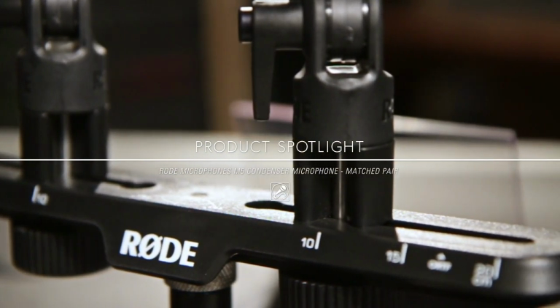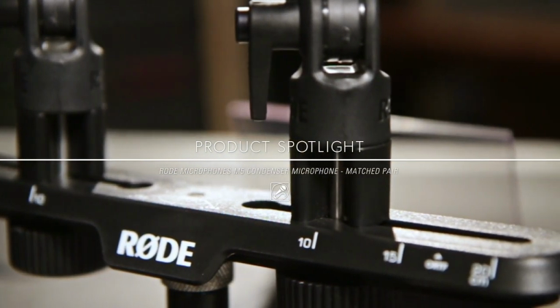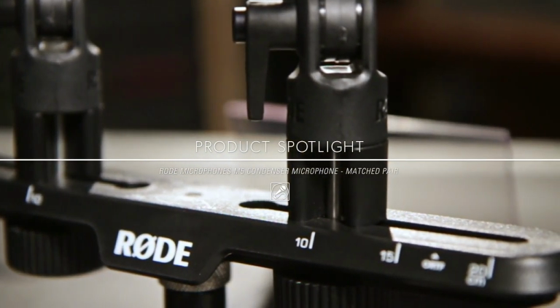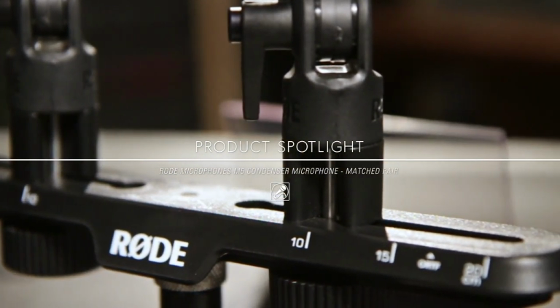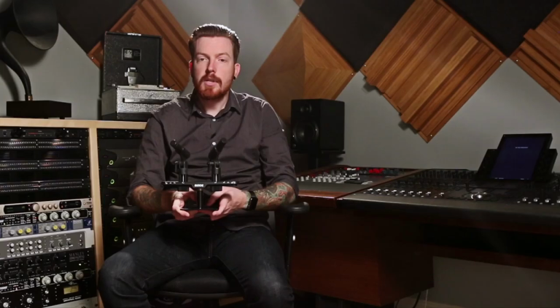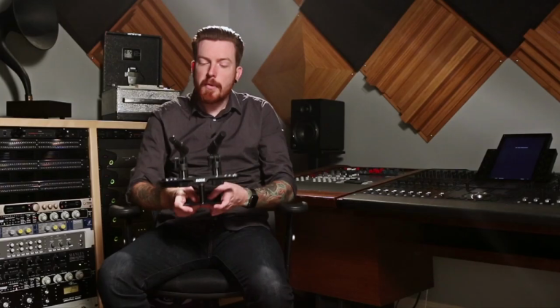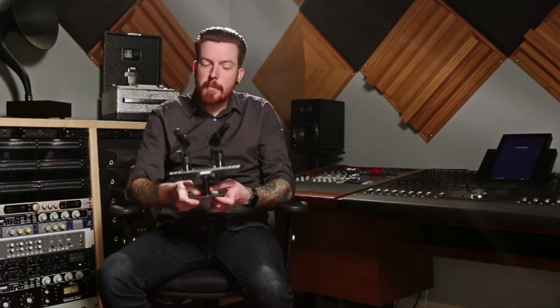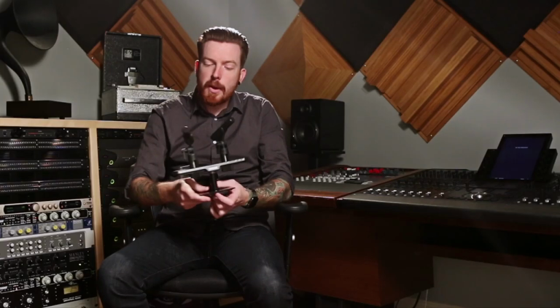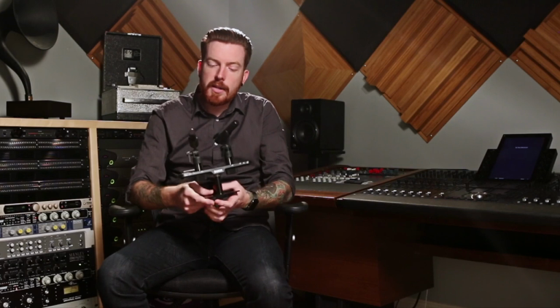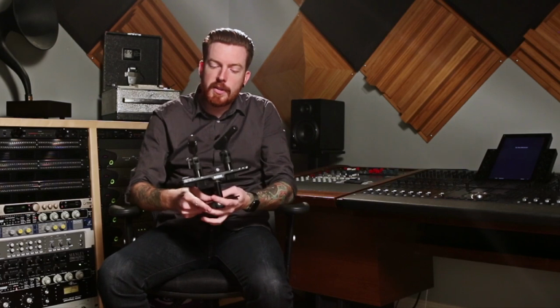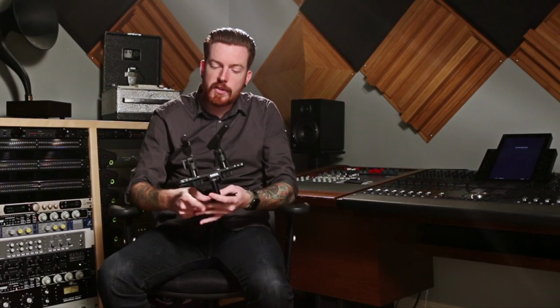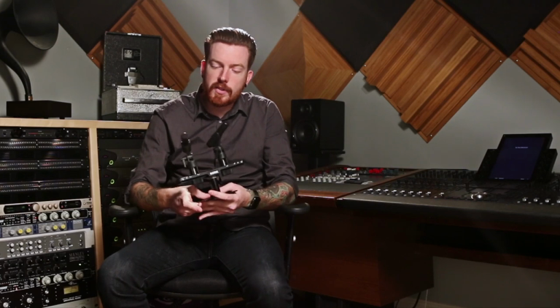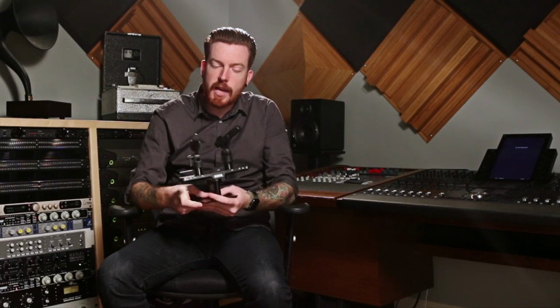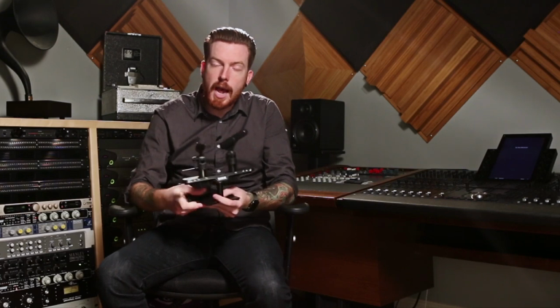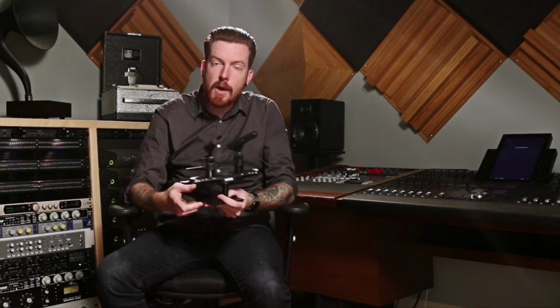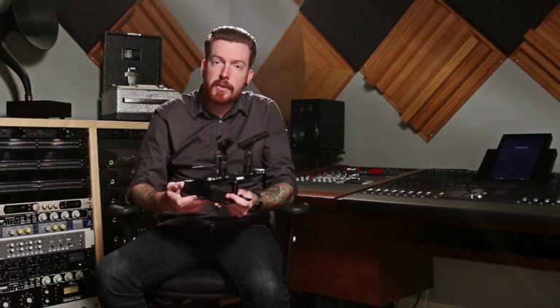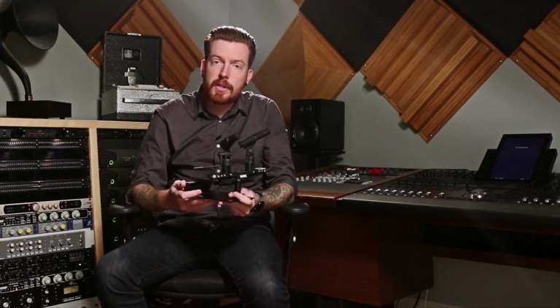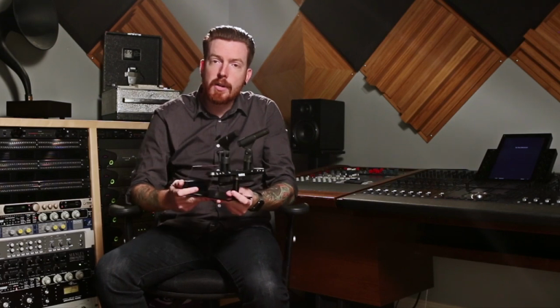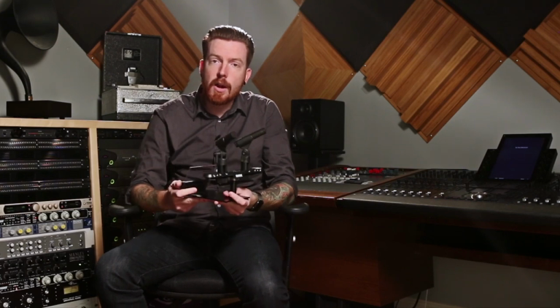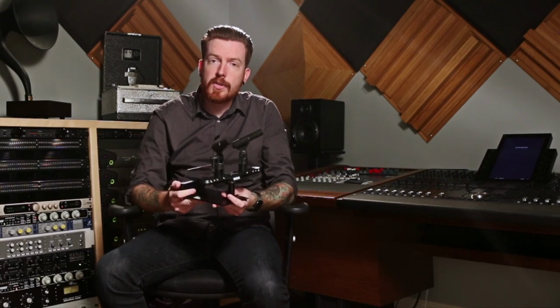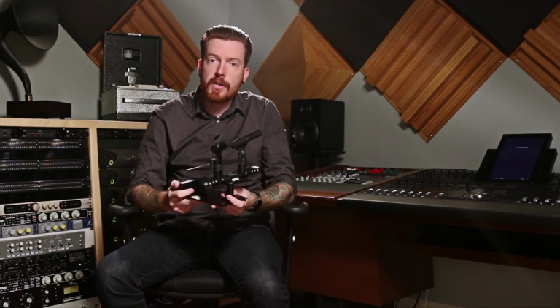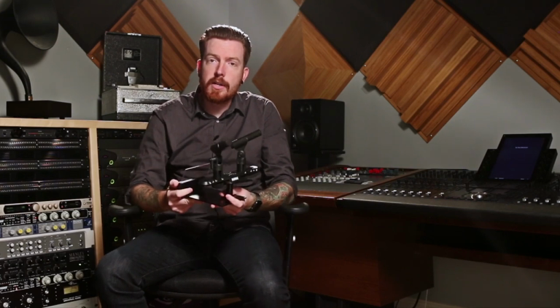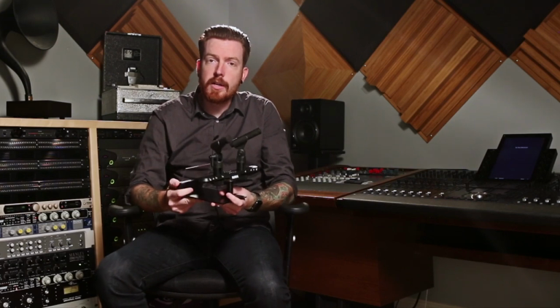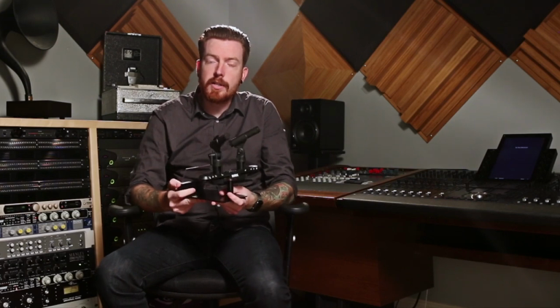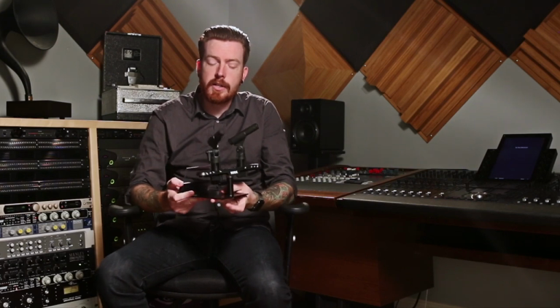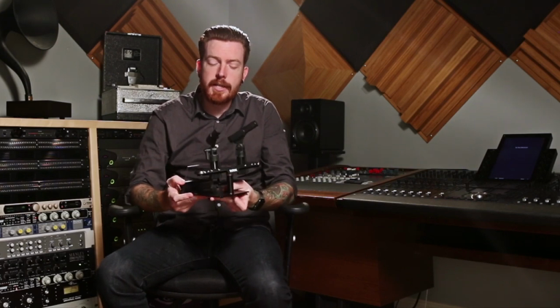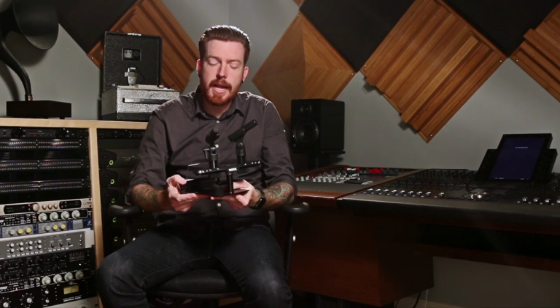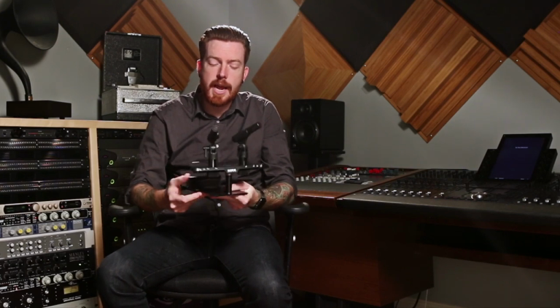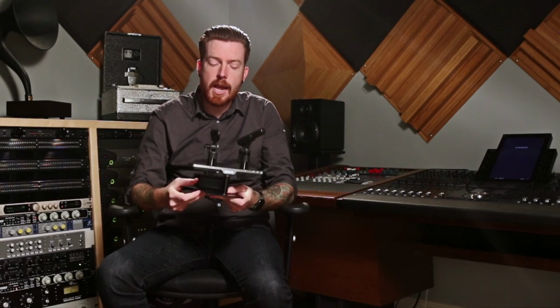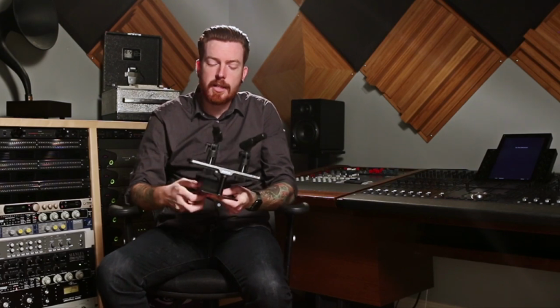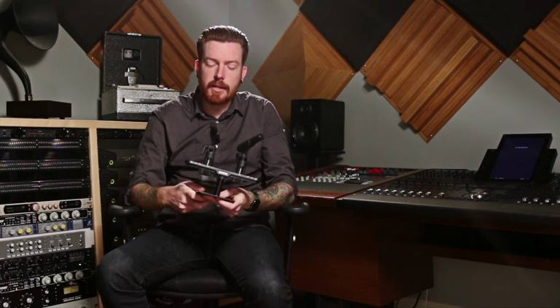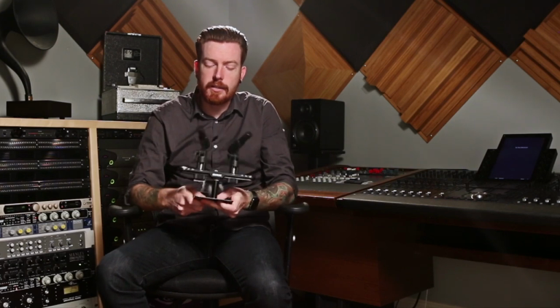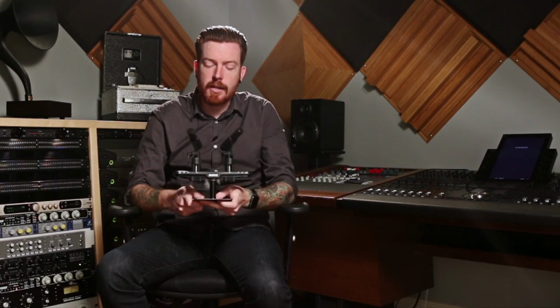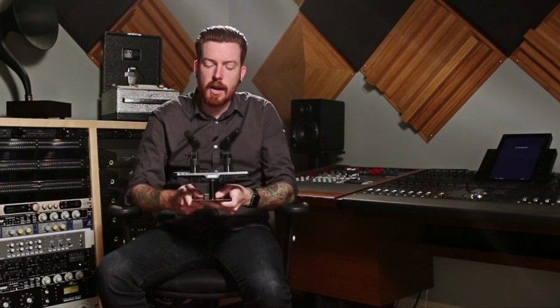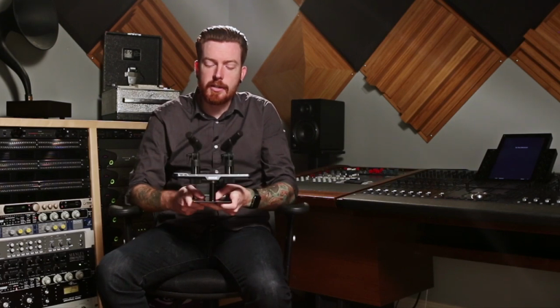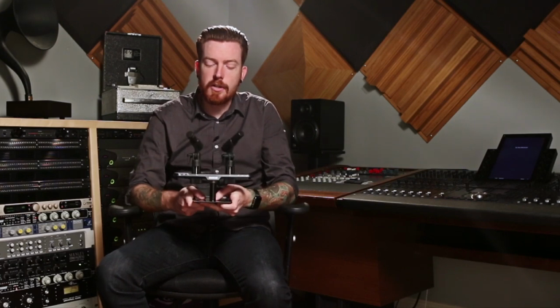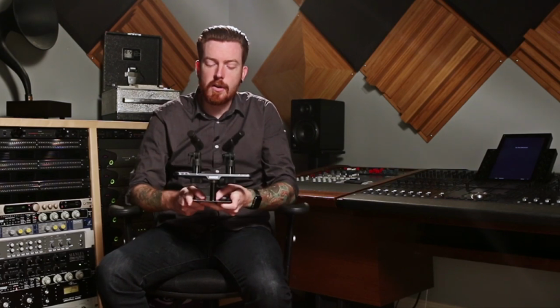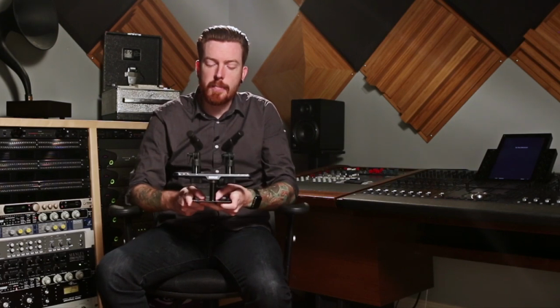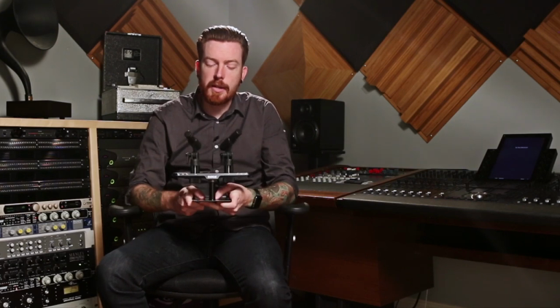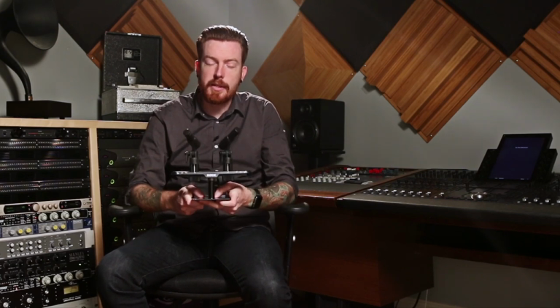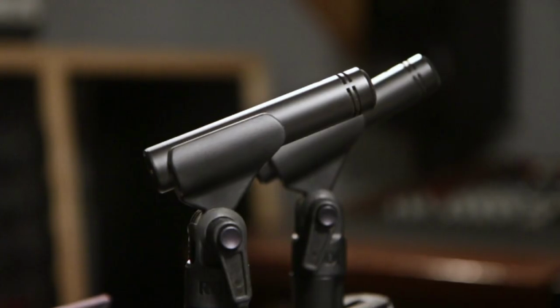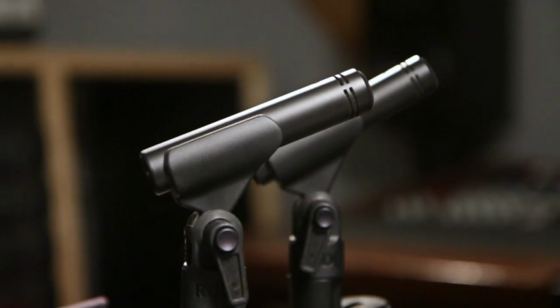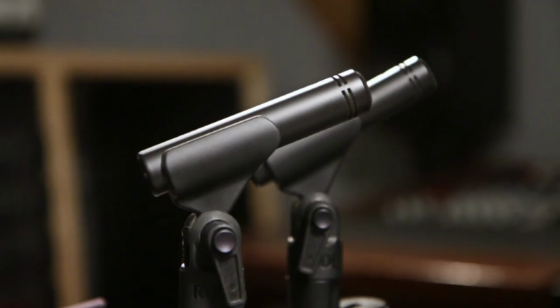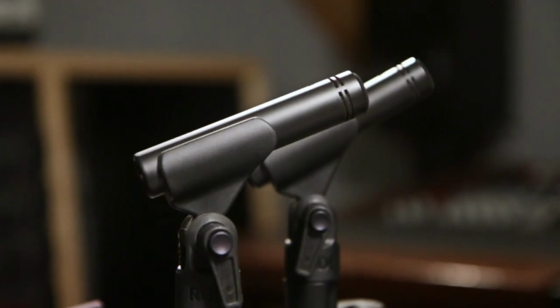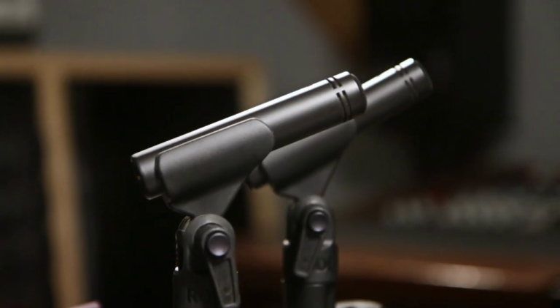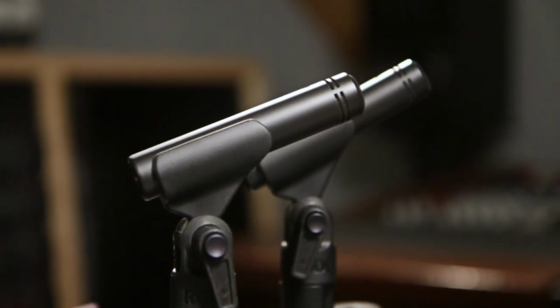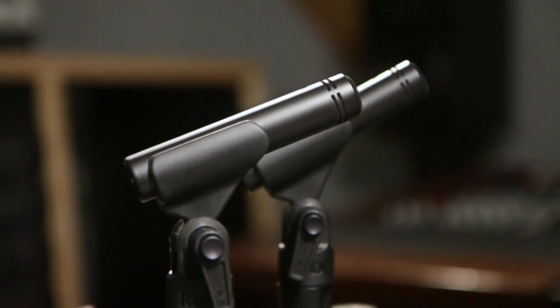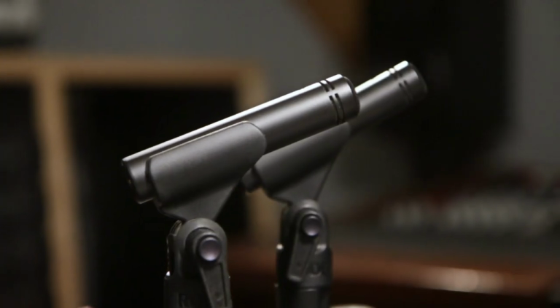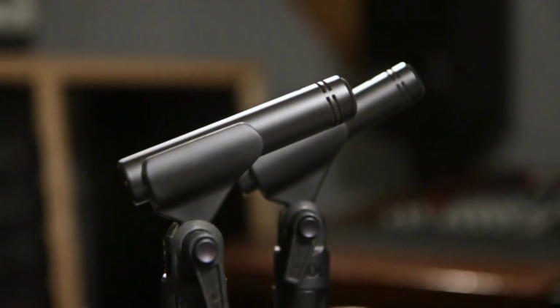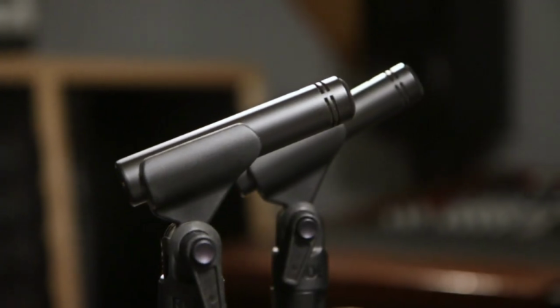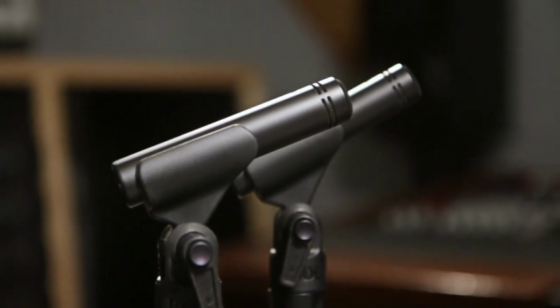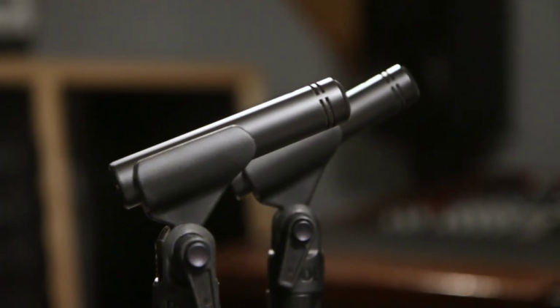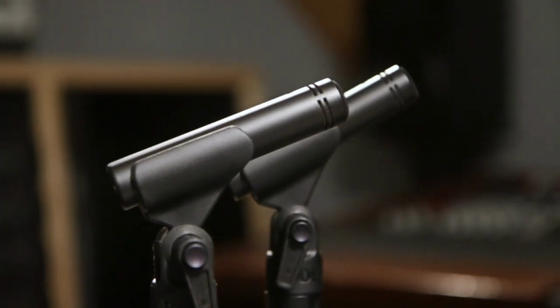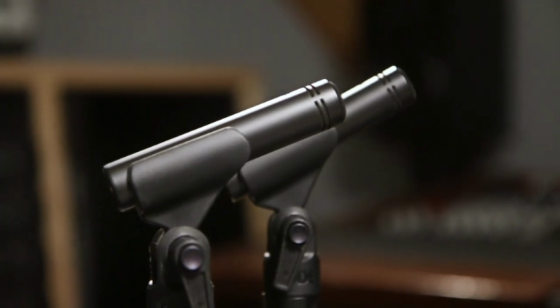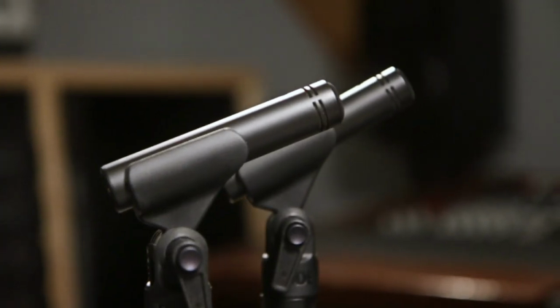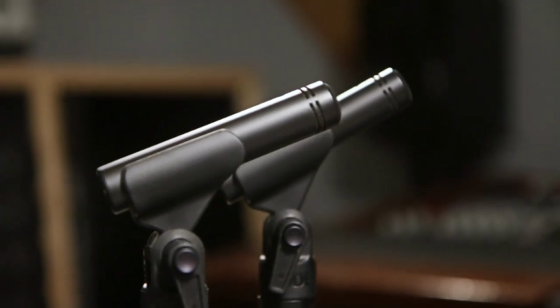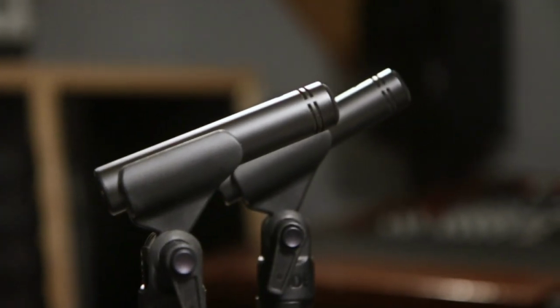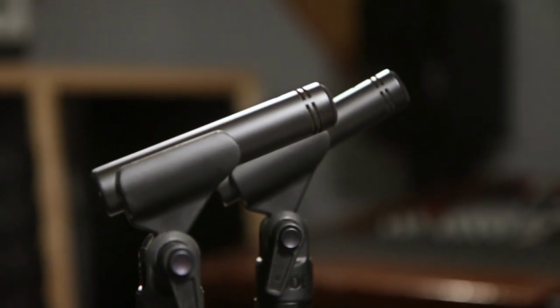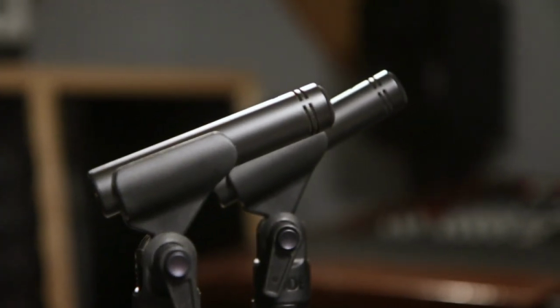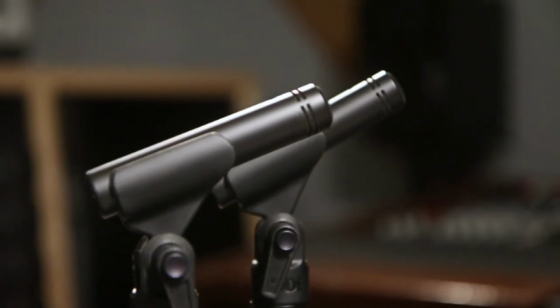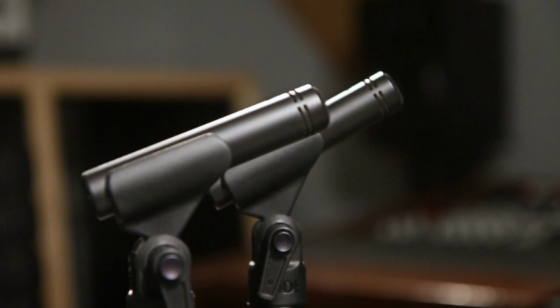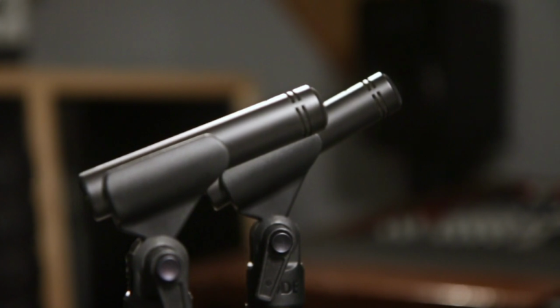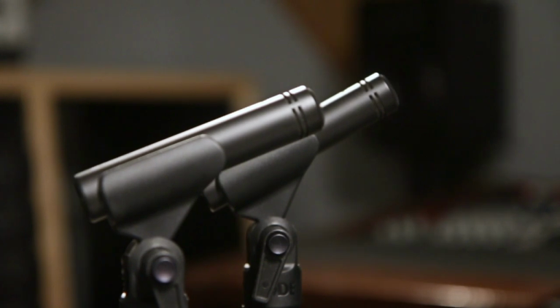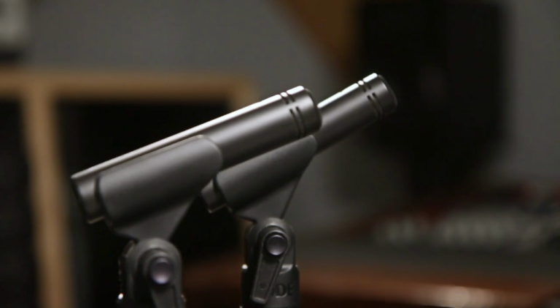What's up everybody, this is Kyle with Guitar Center and today I'd like to talk to you about the Rode M5 matched pair.